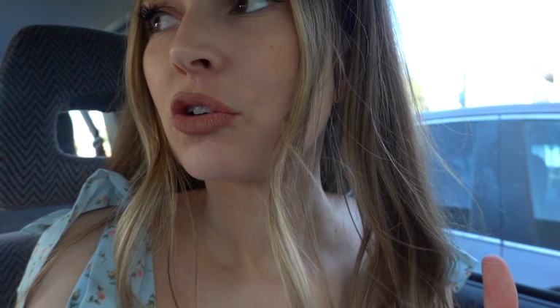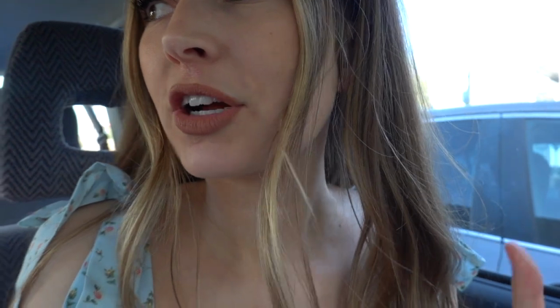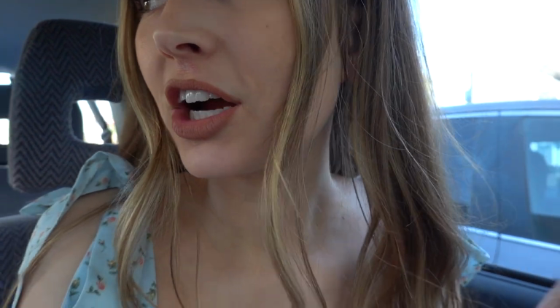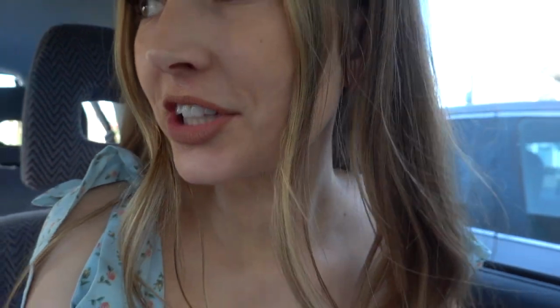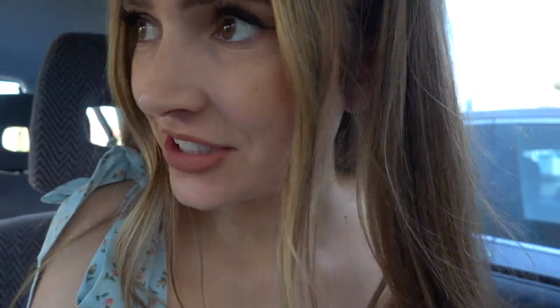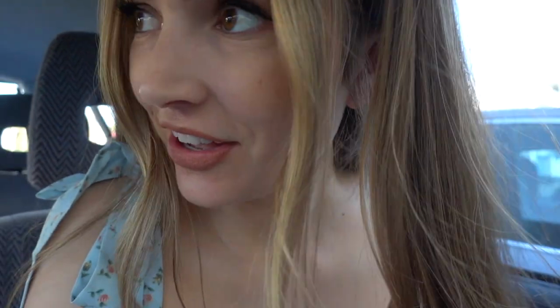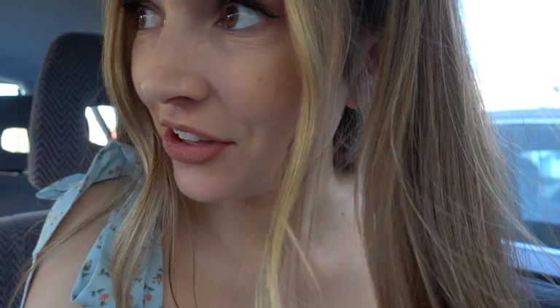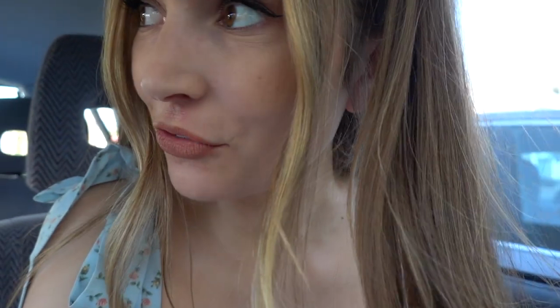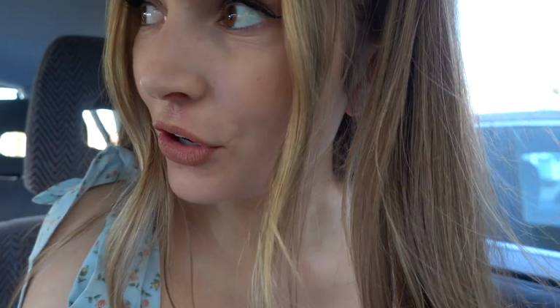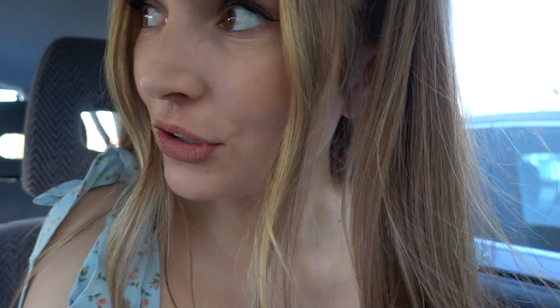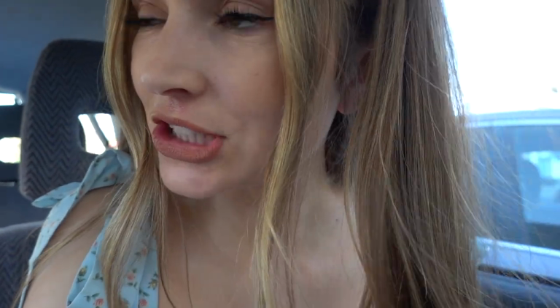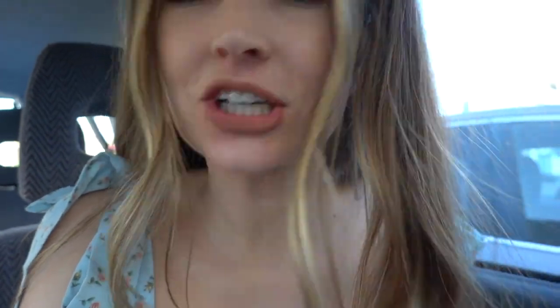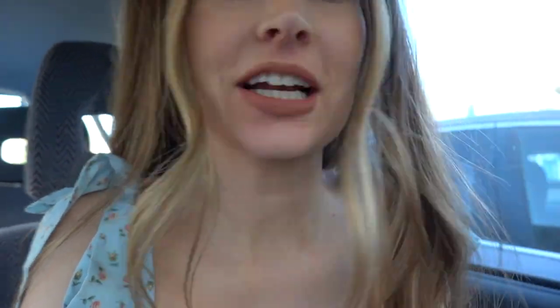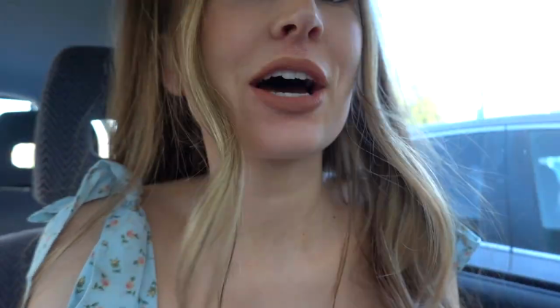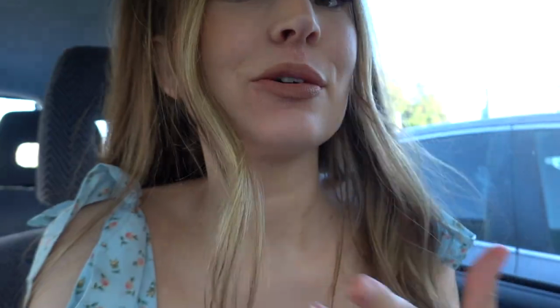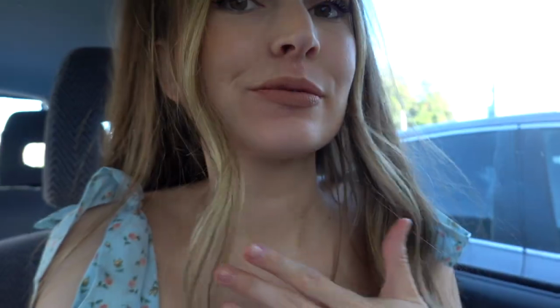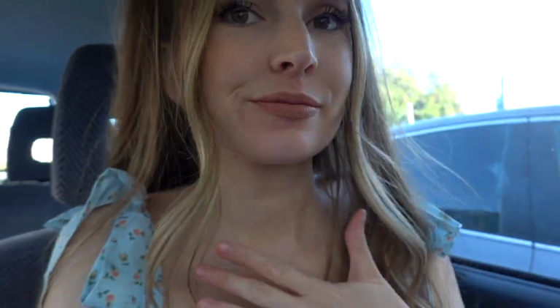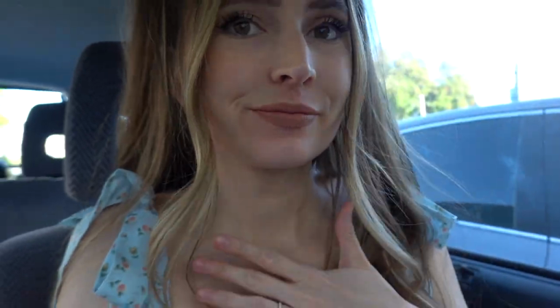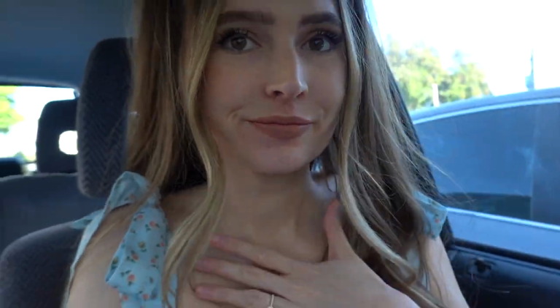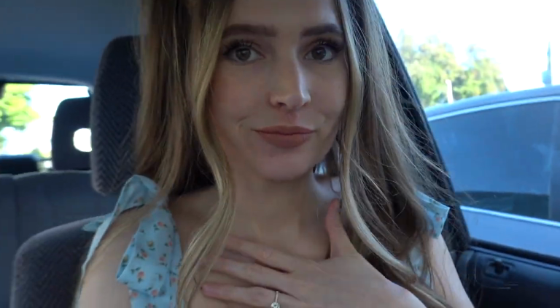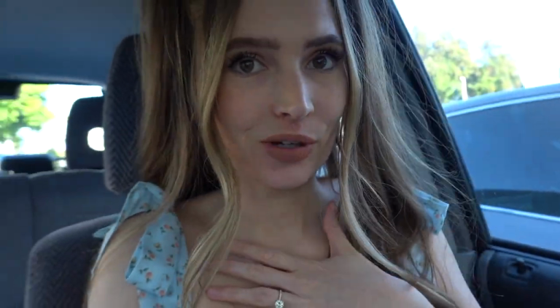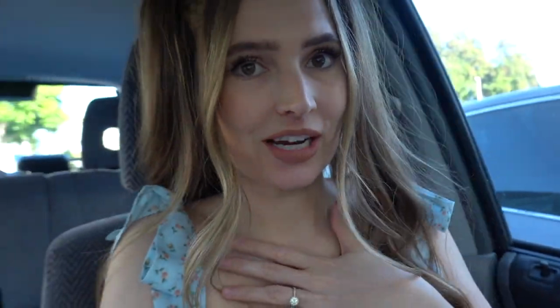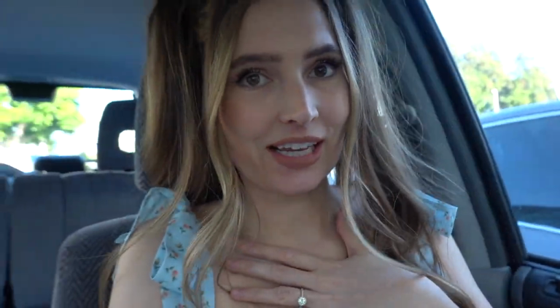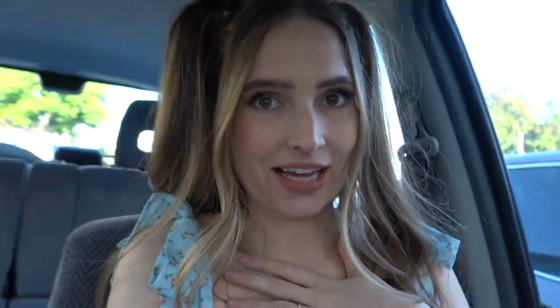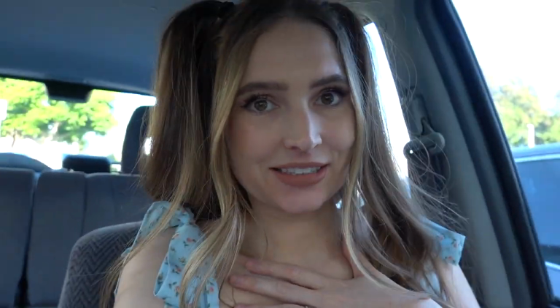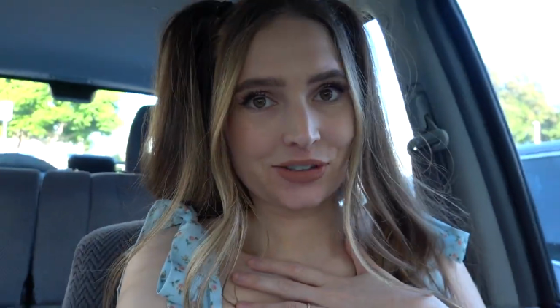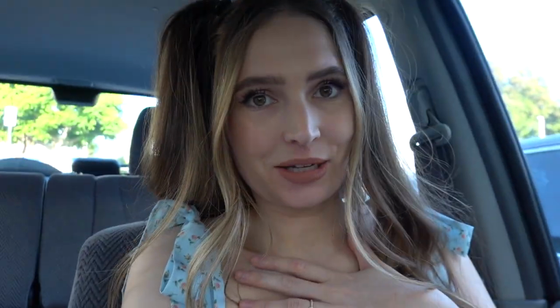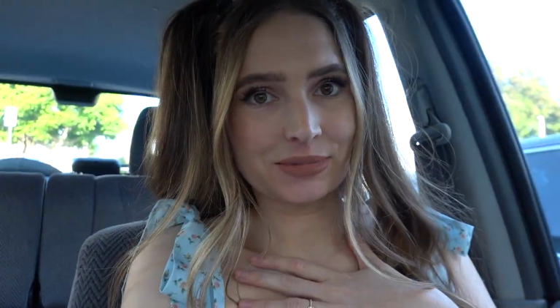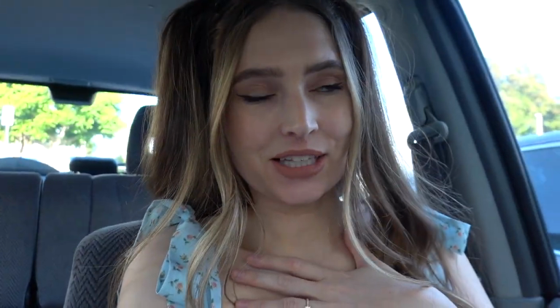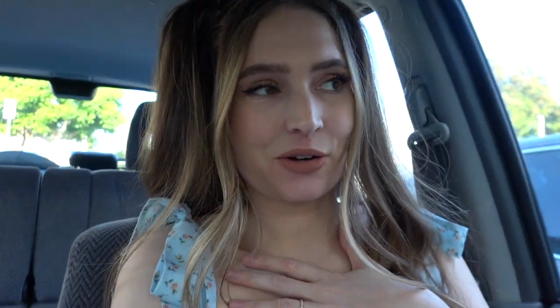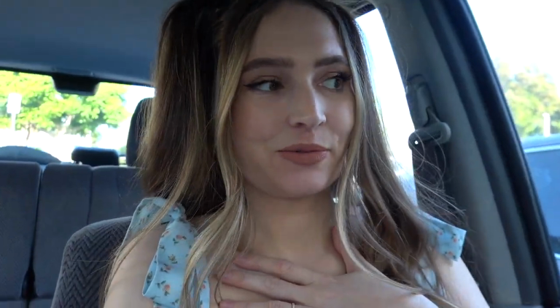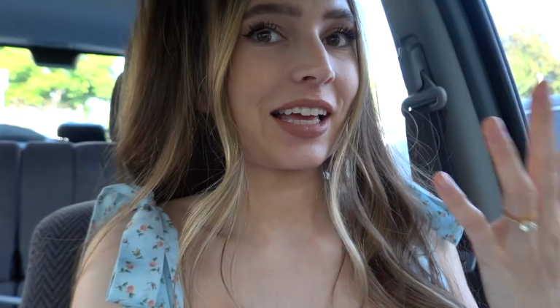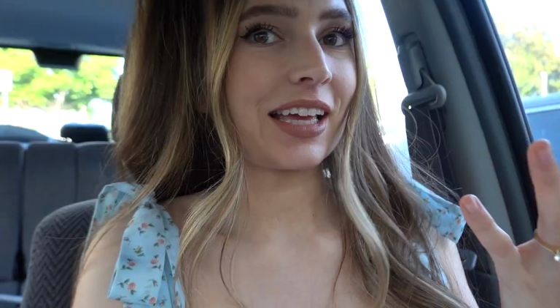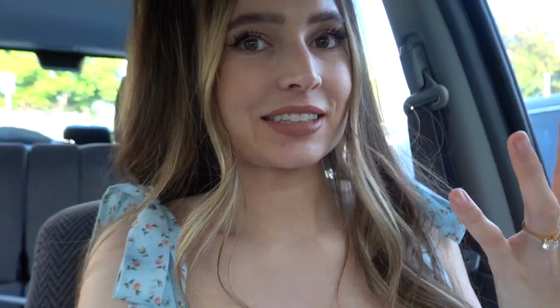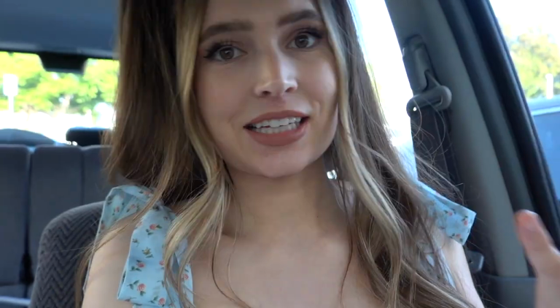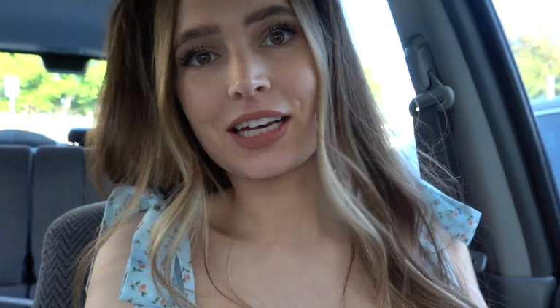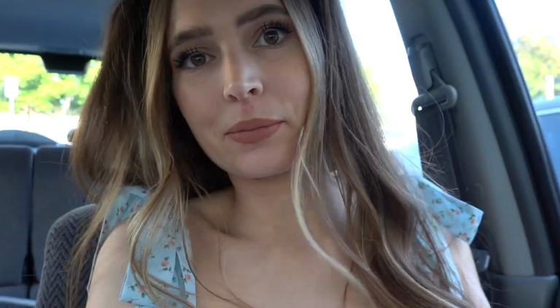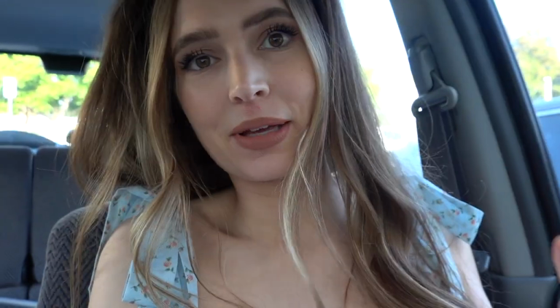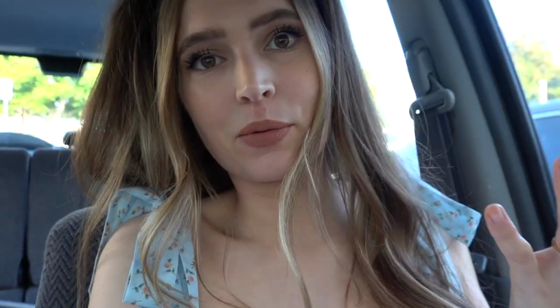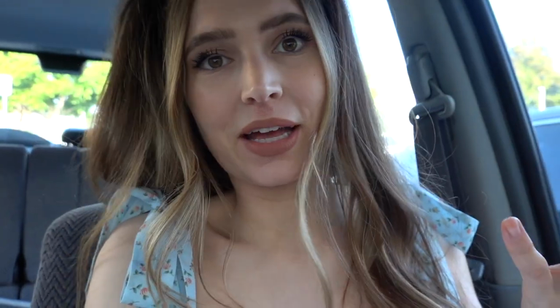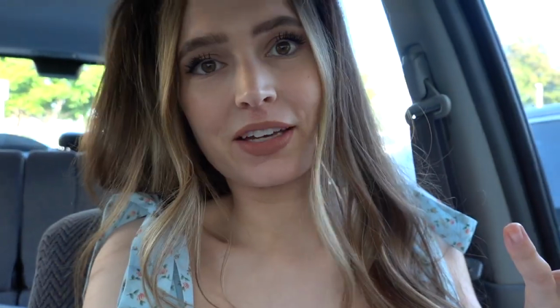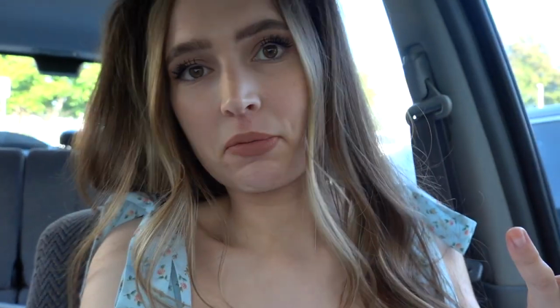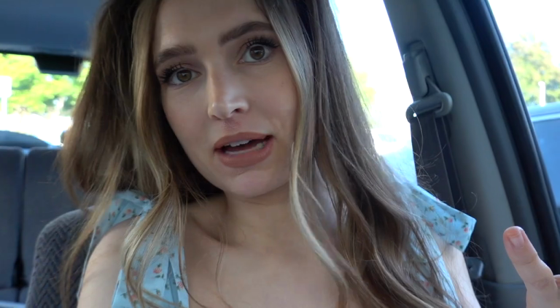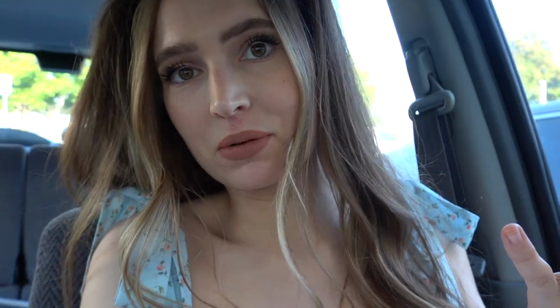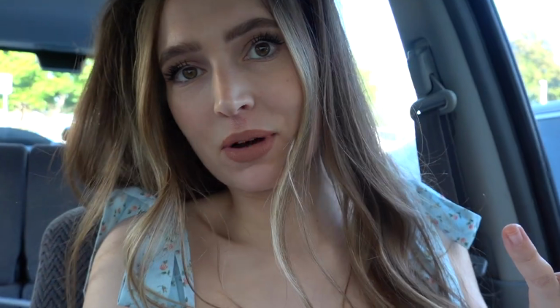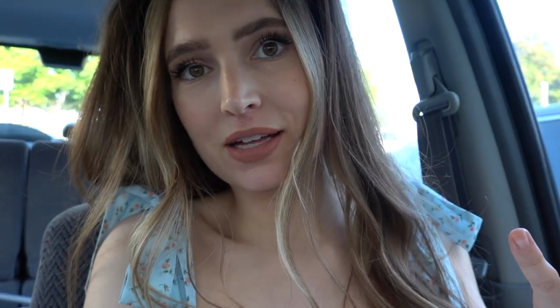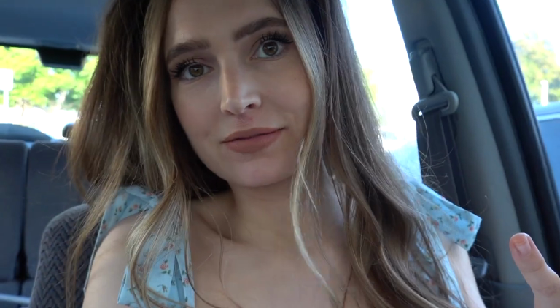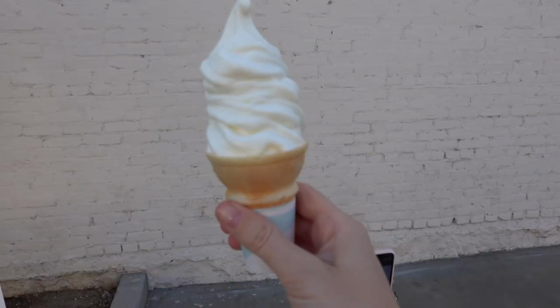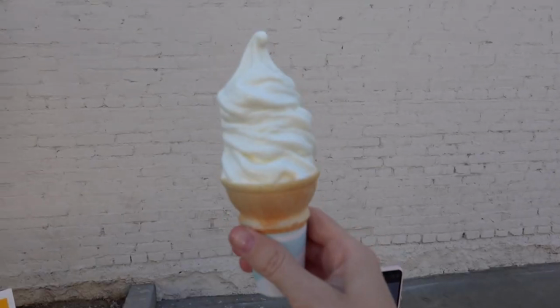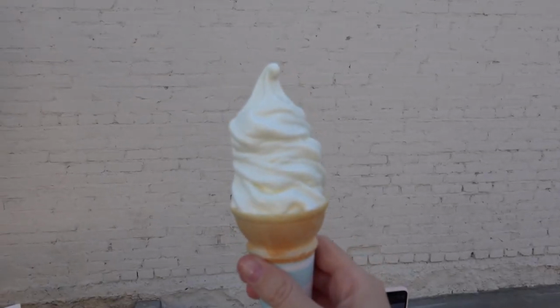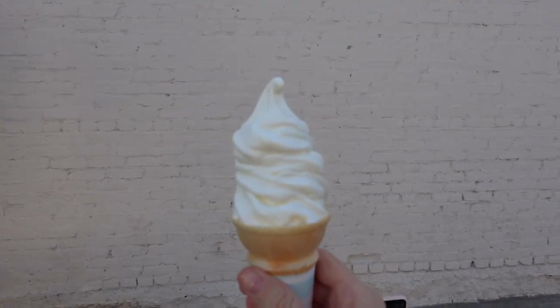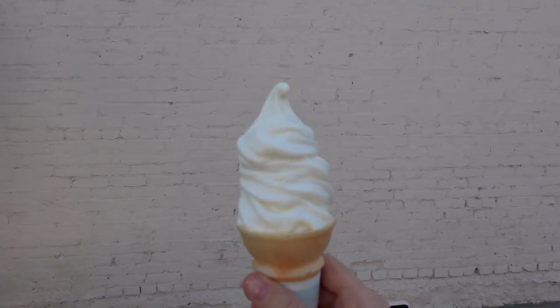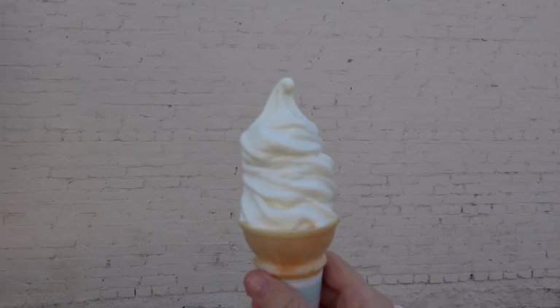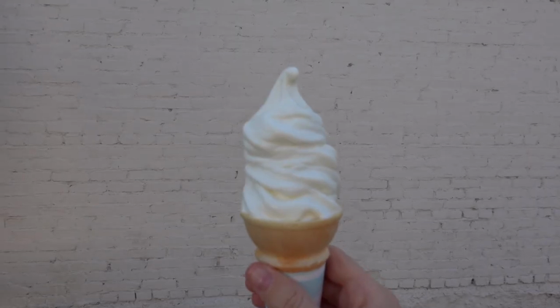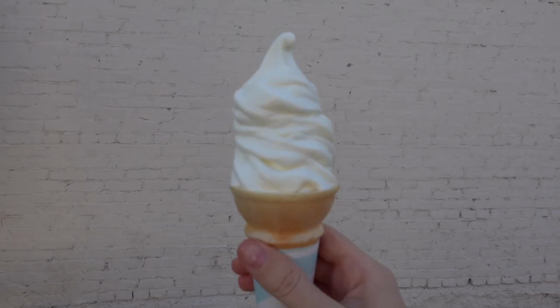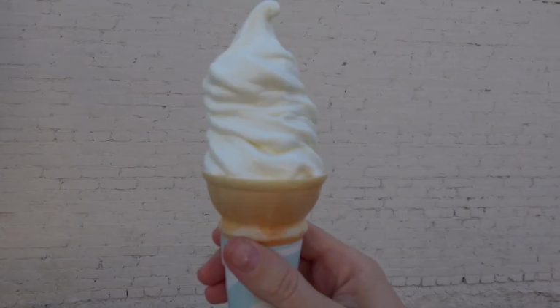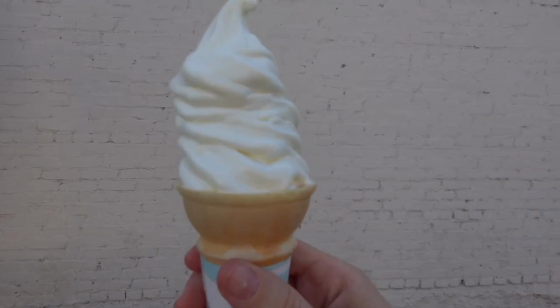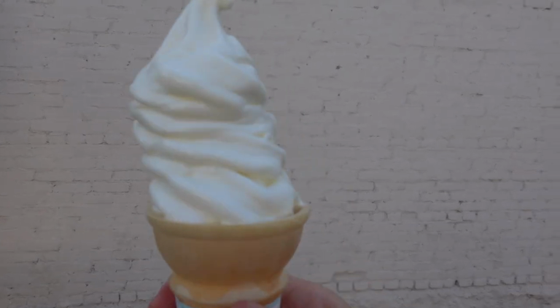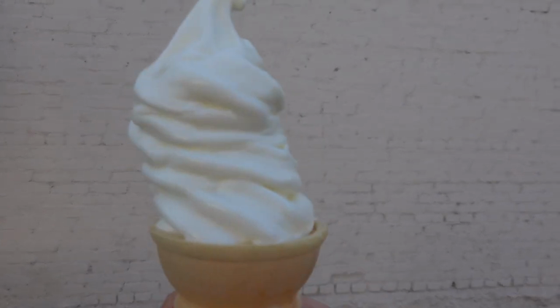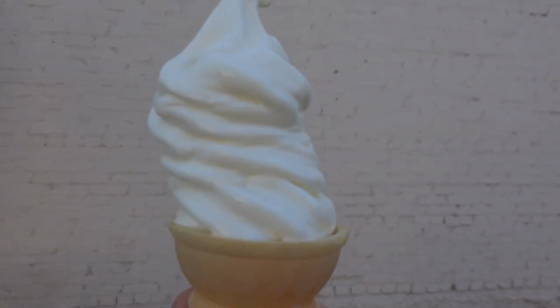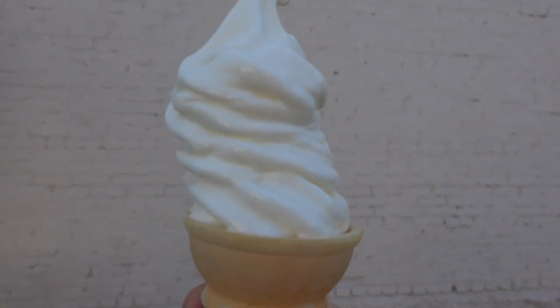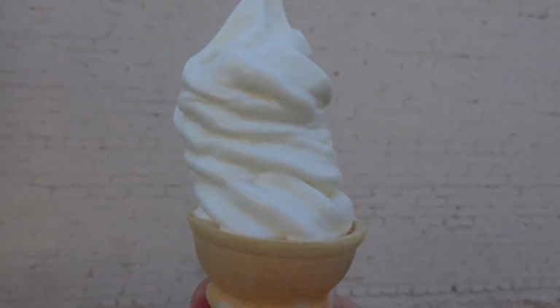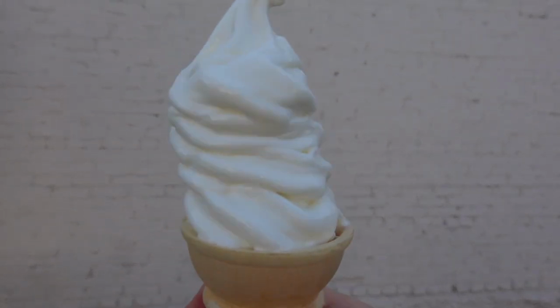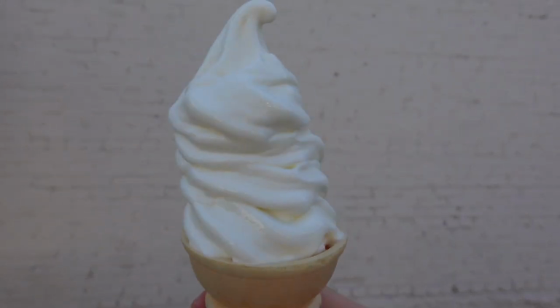Regardless of how the photos turn out, we're getting ice cream, so it's gonna be a win no matter what. We secured the goods!